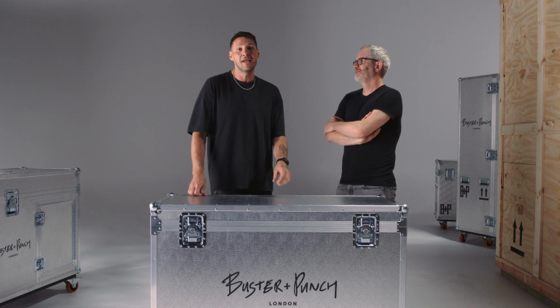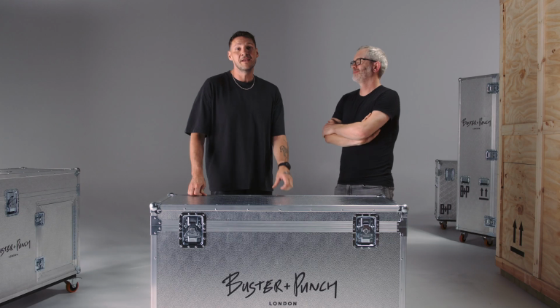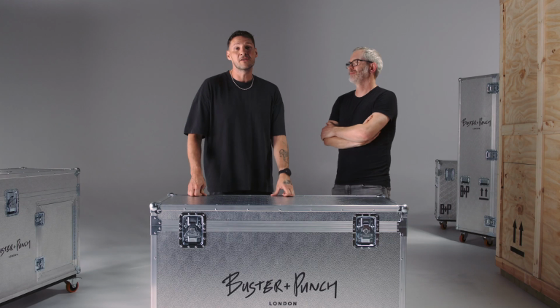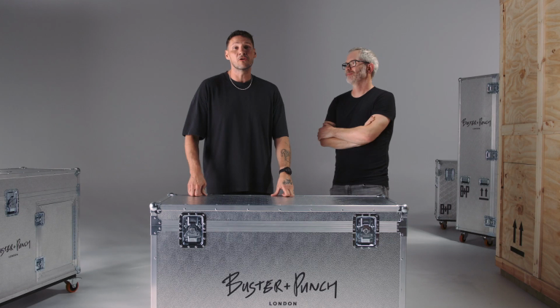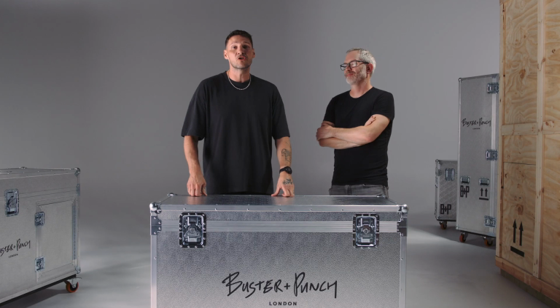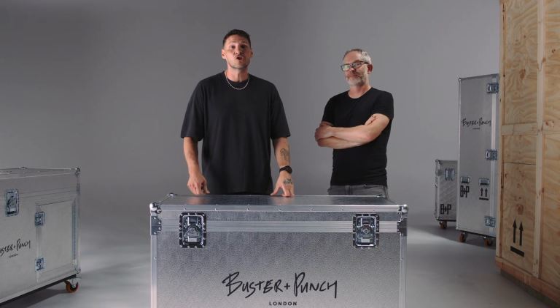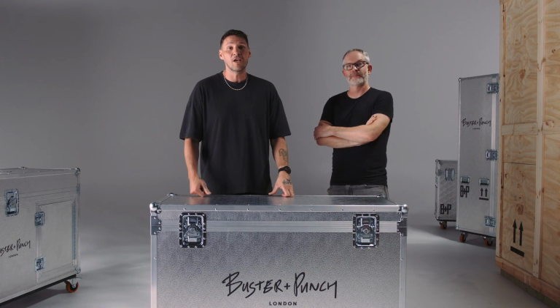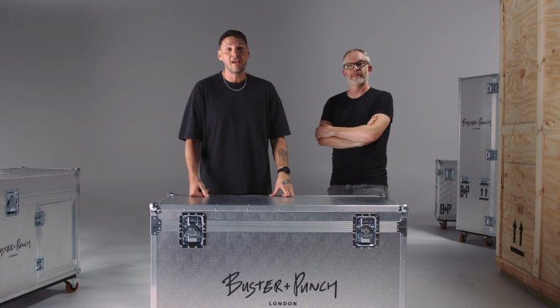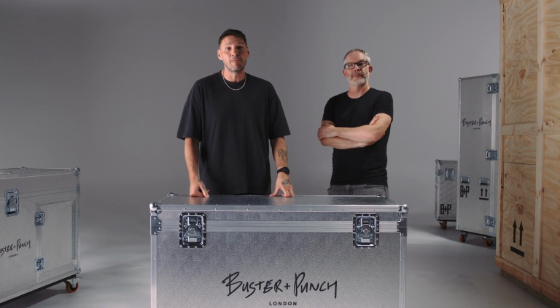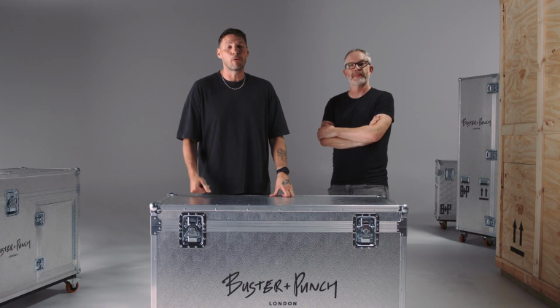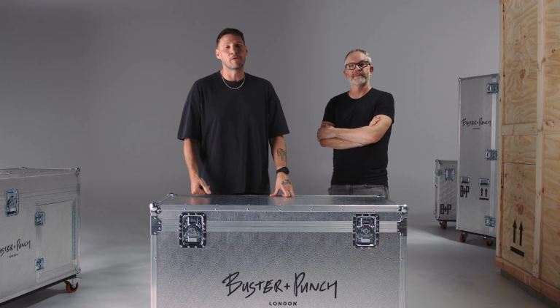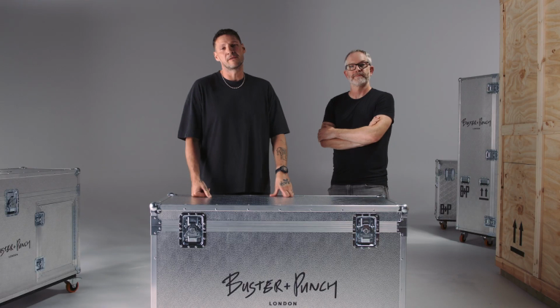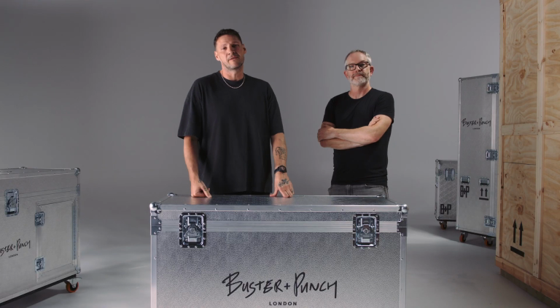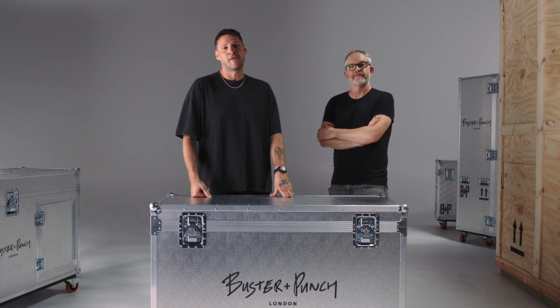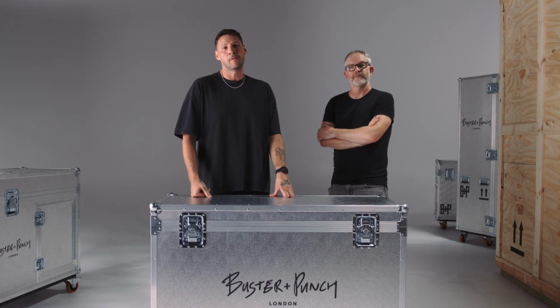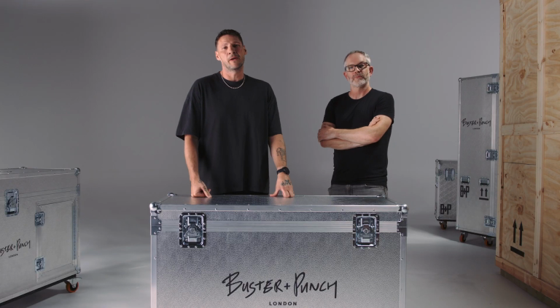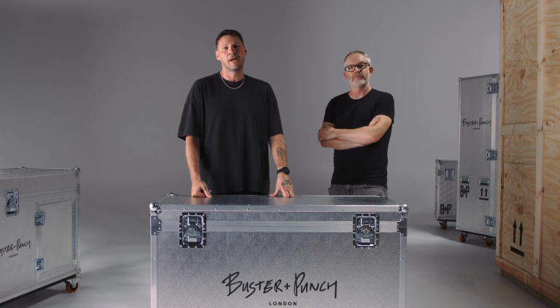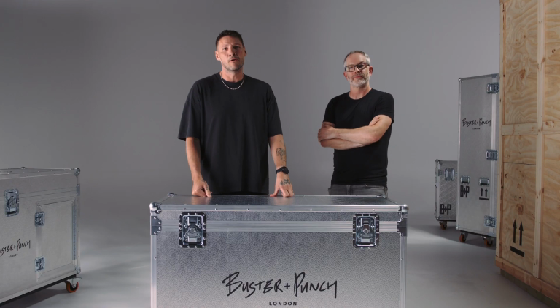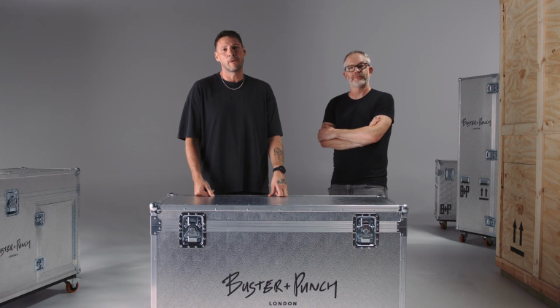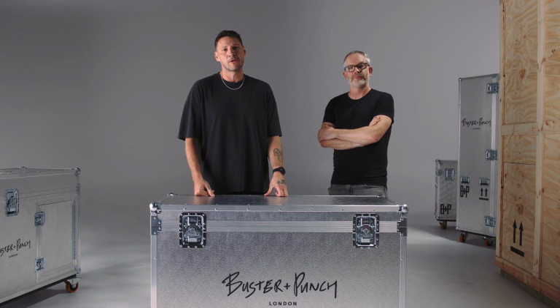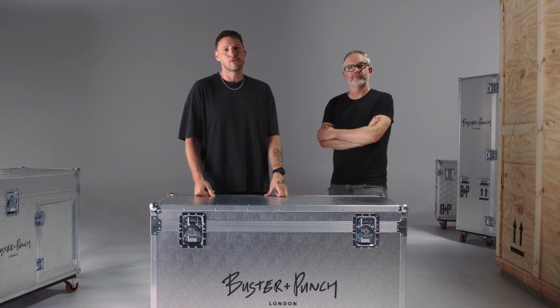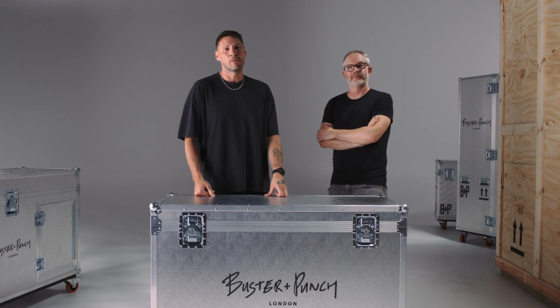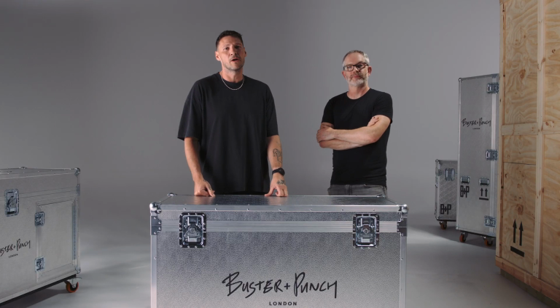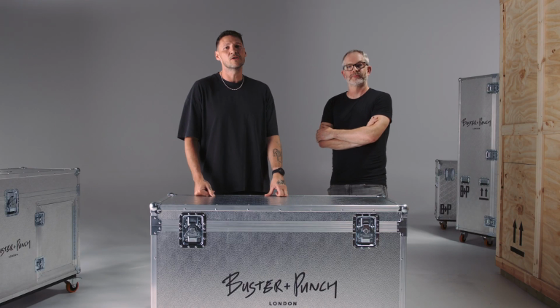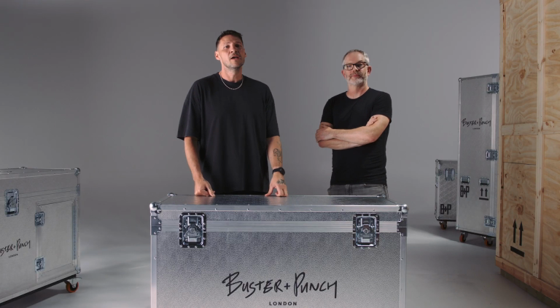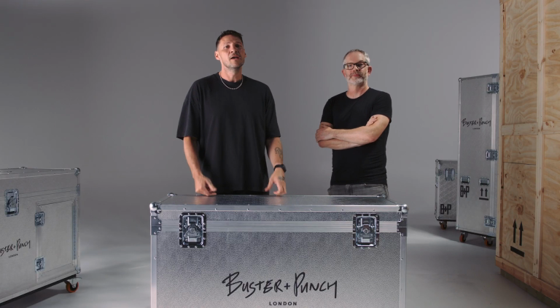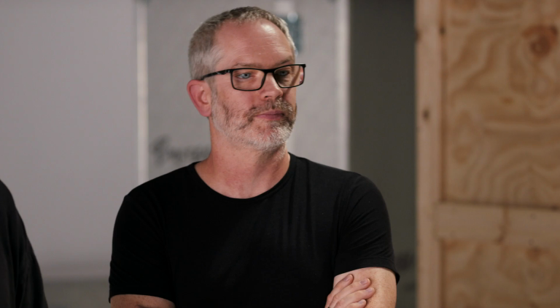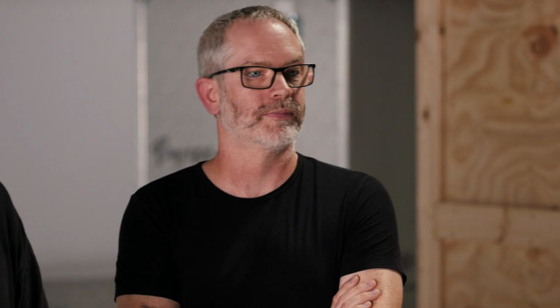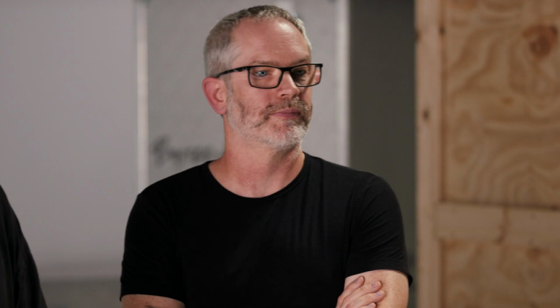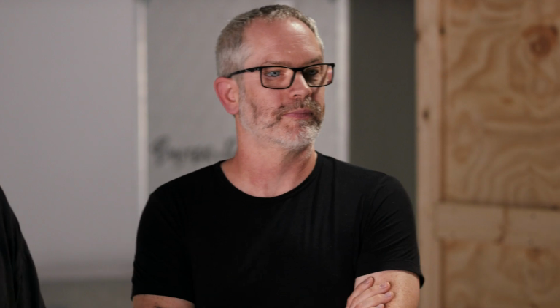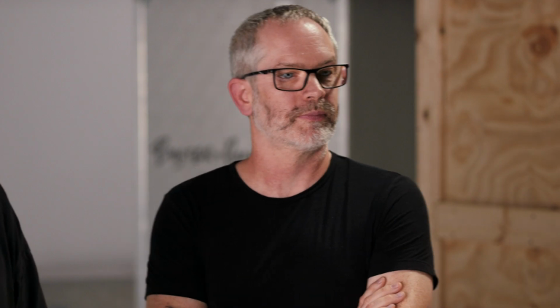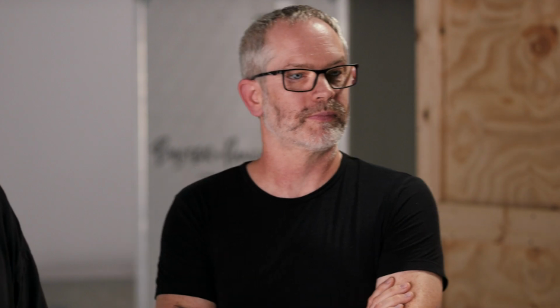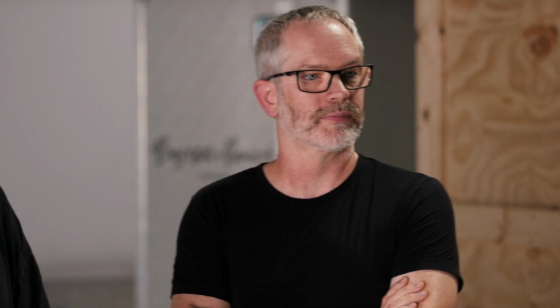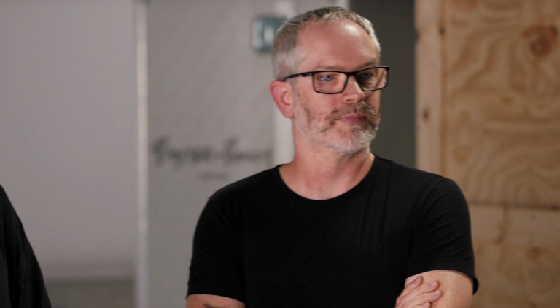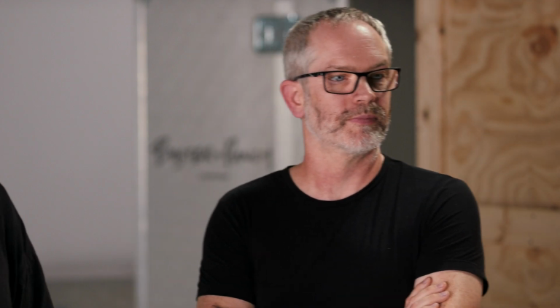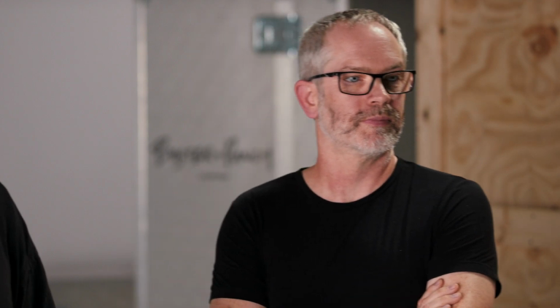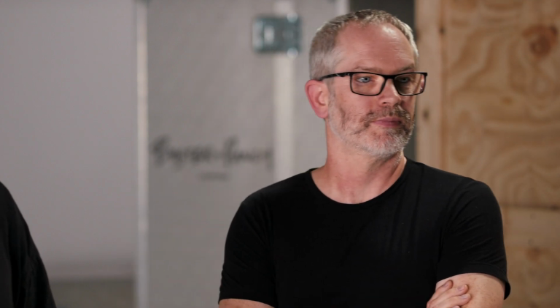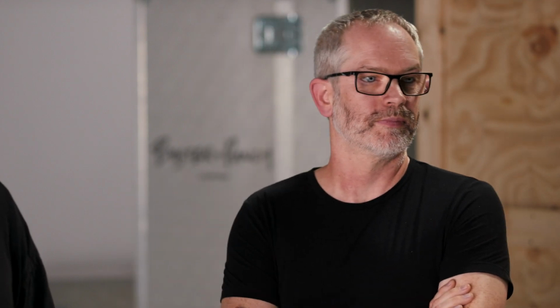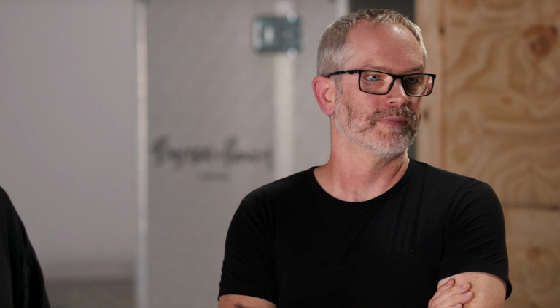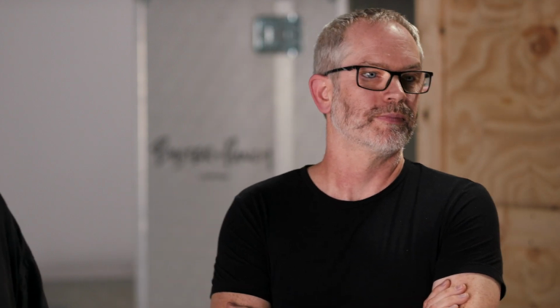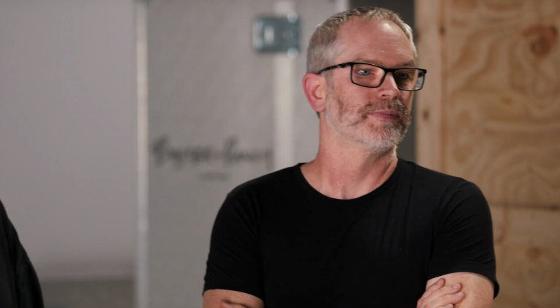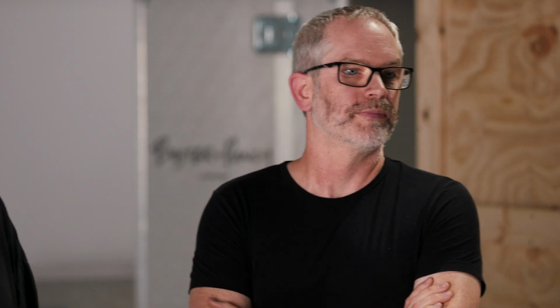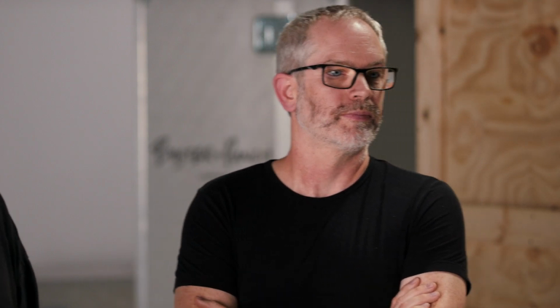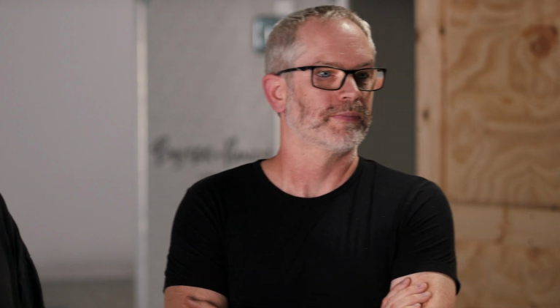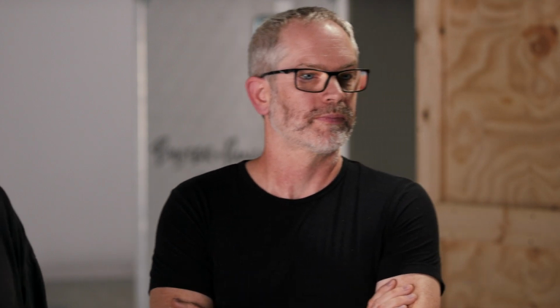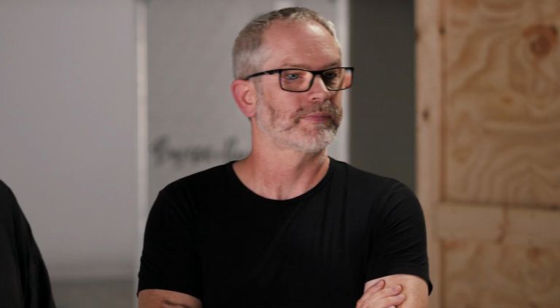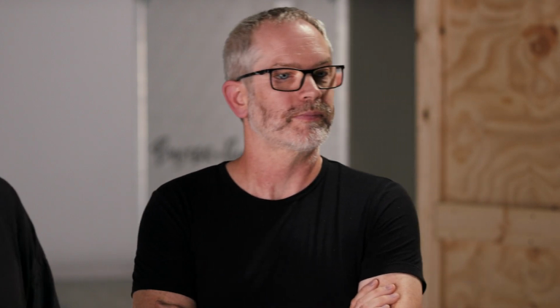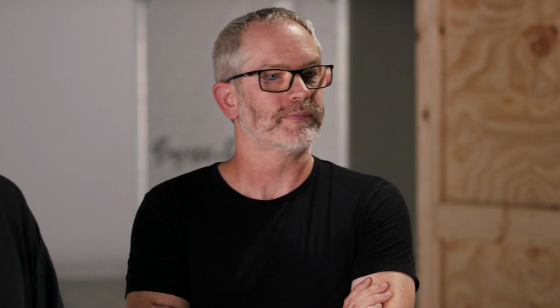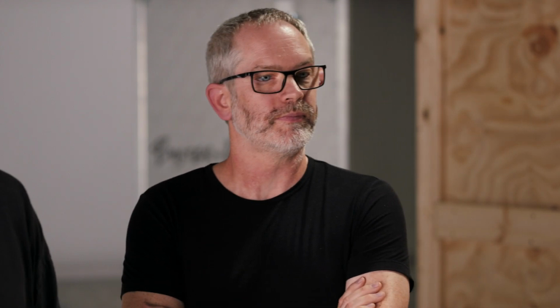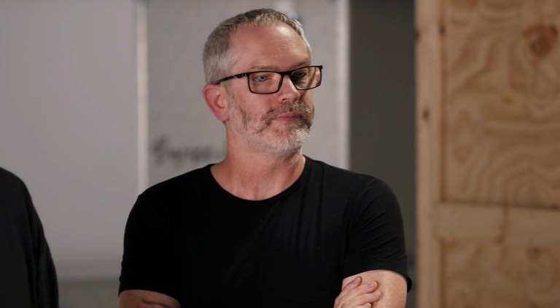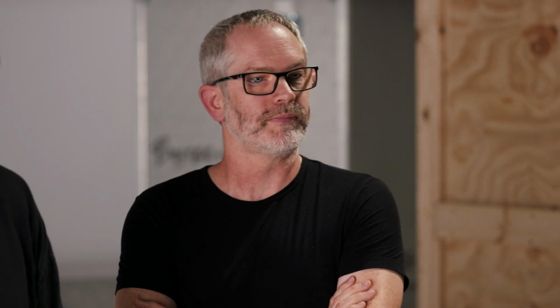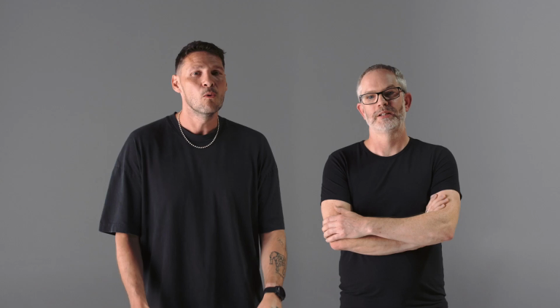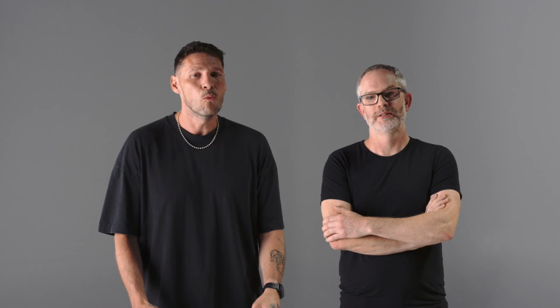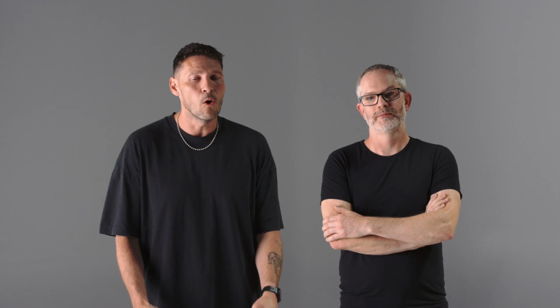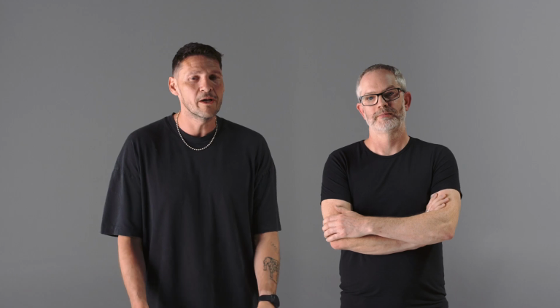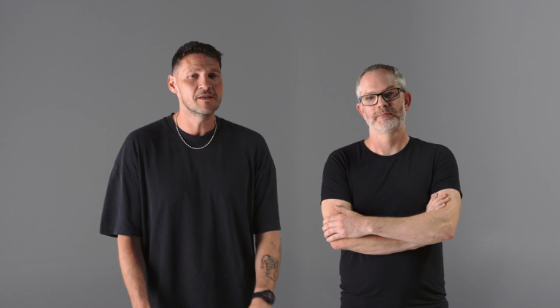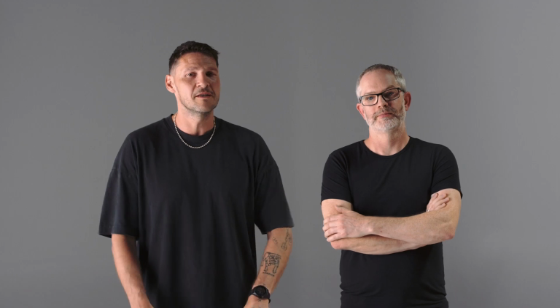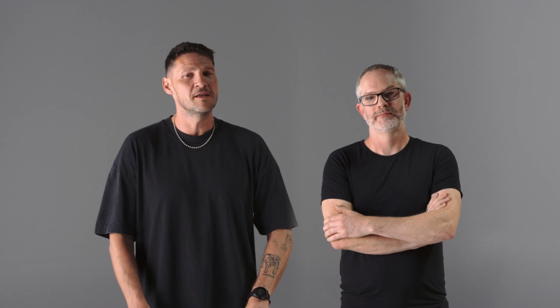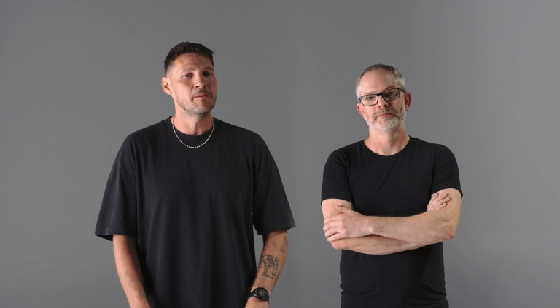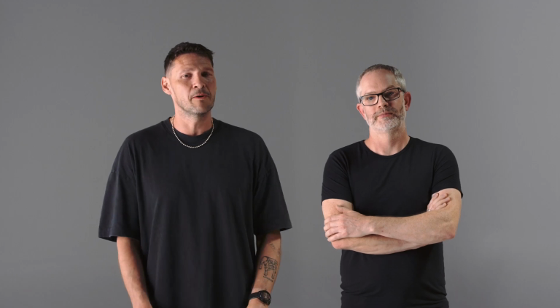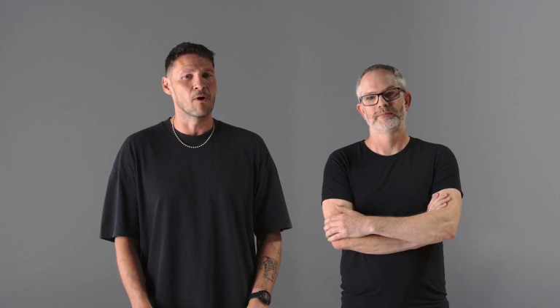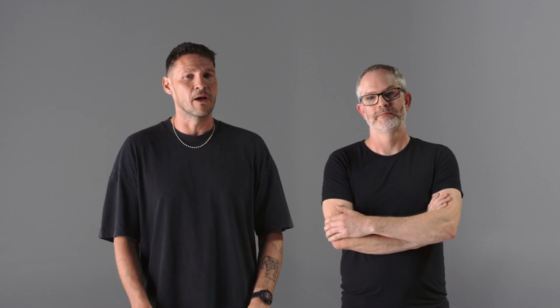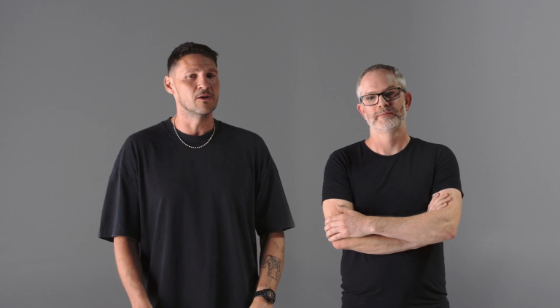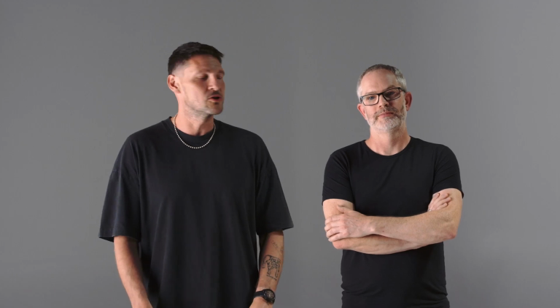Ian is our chief product developer here at Buster and Punch. Can you answer this question for the kind people at home? What is the dimming range?